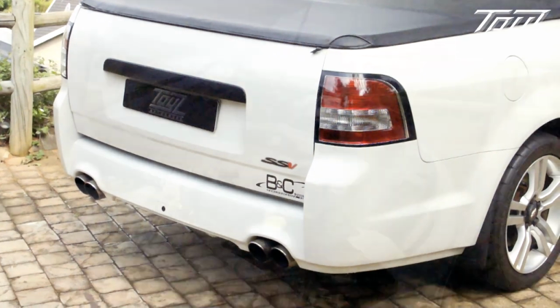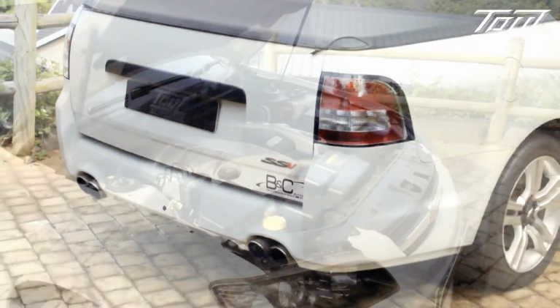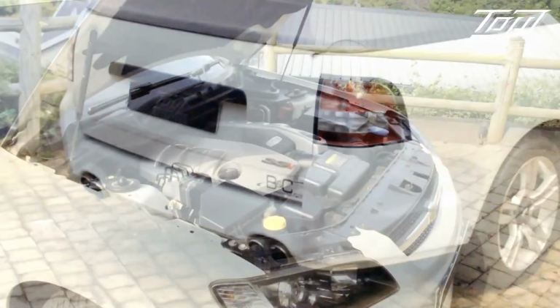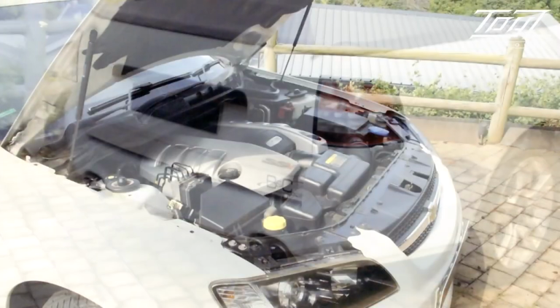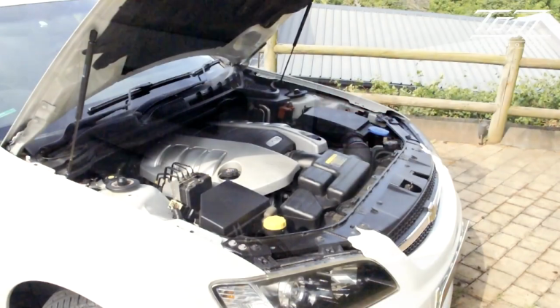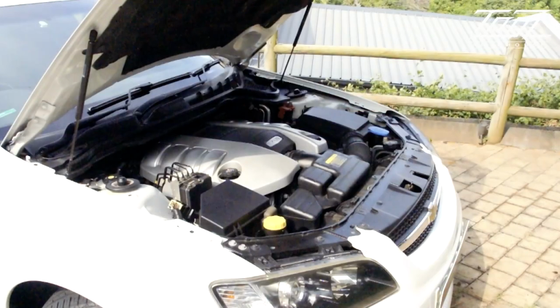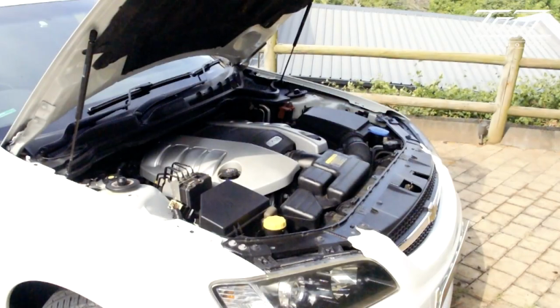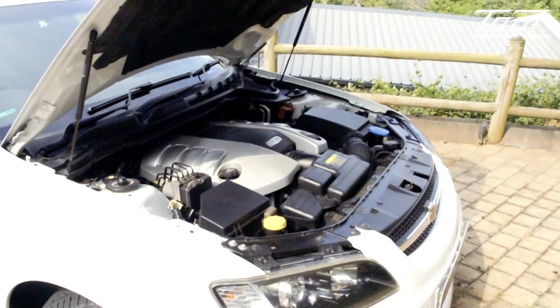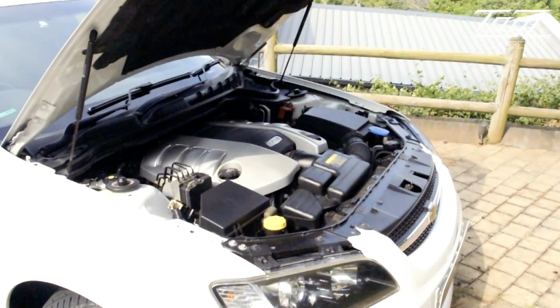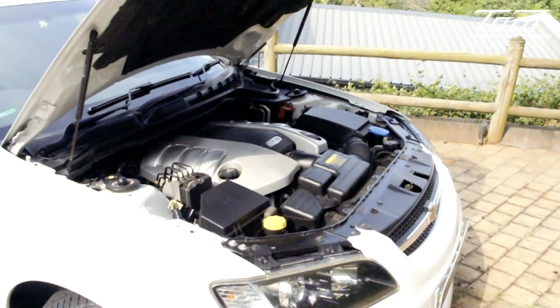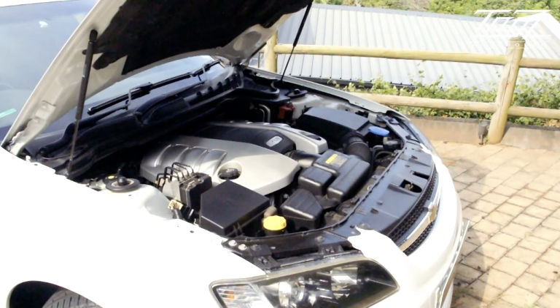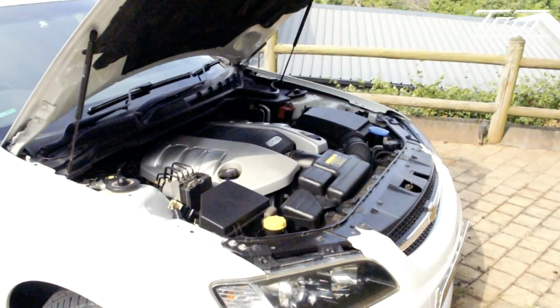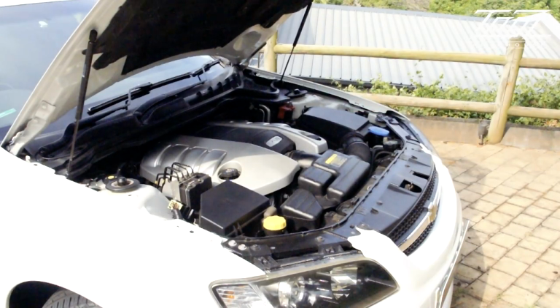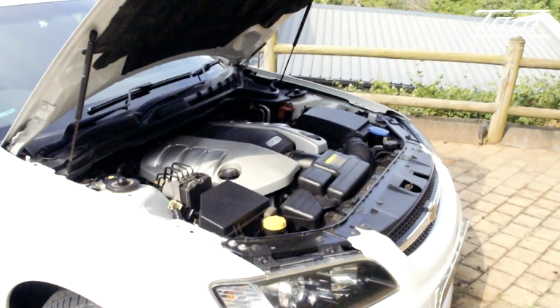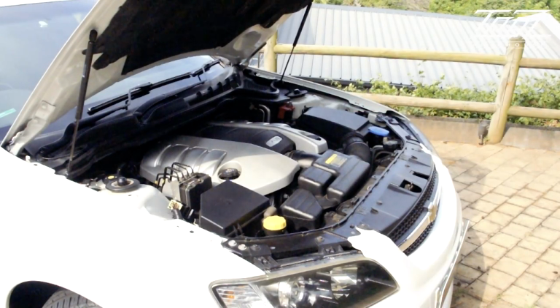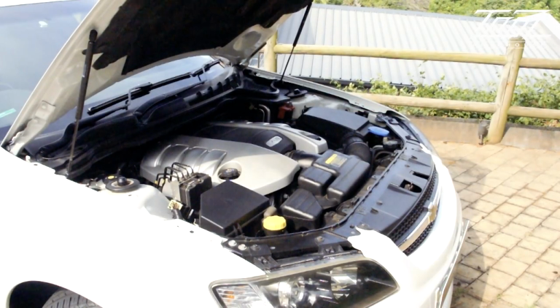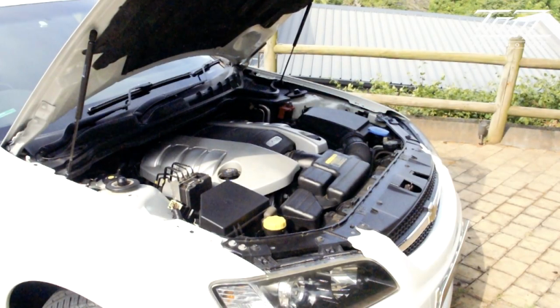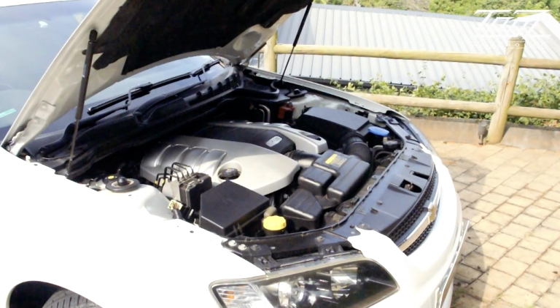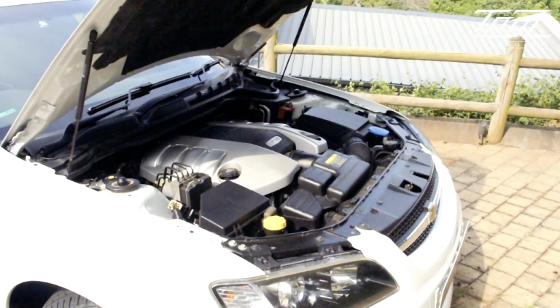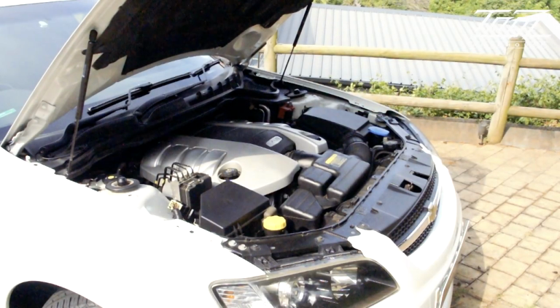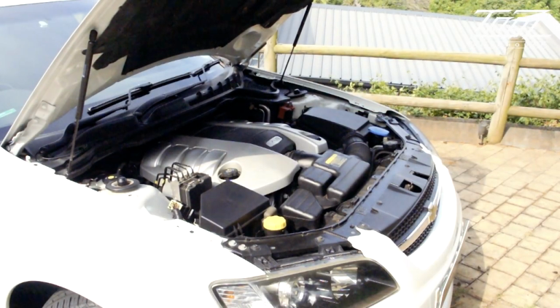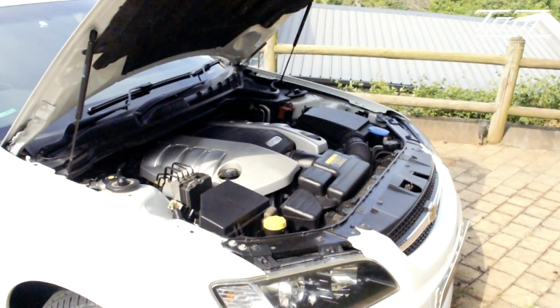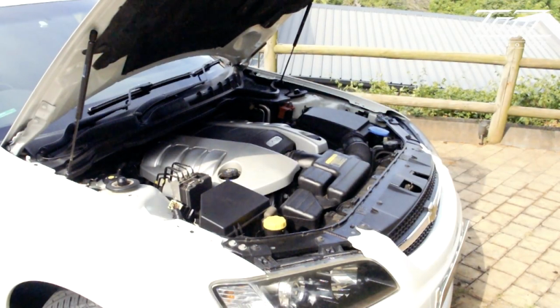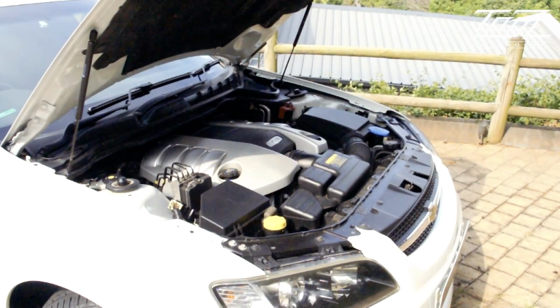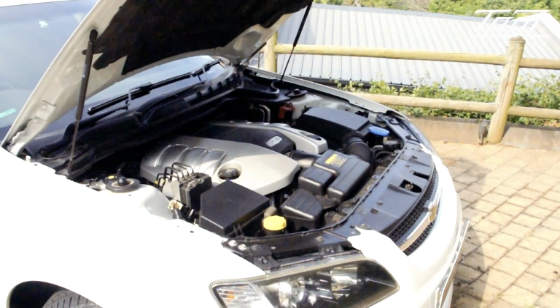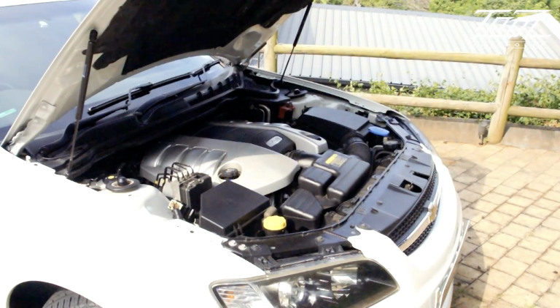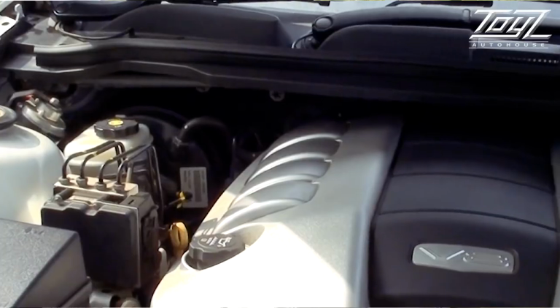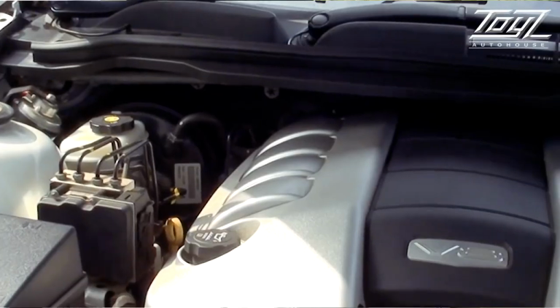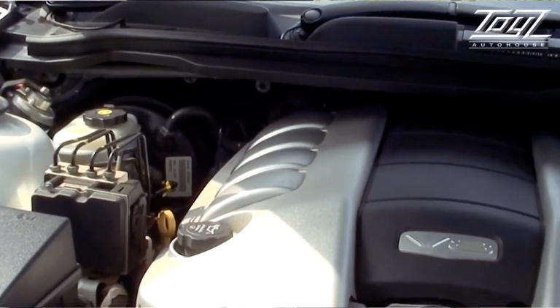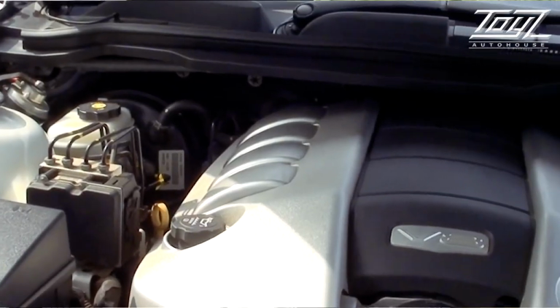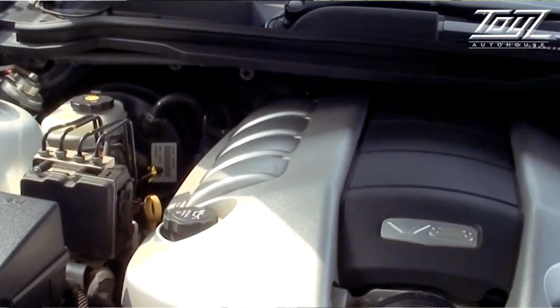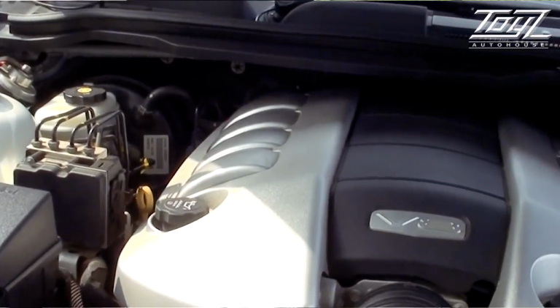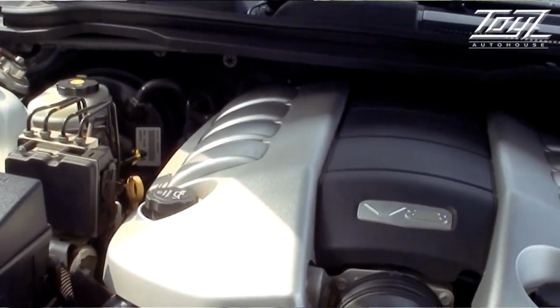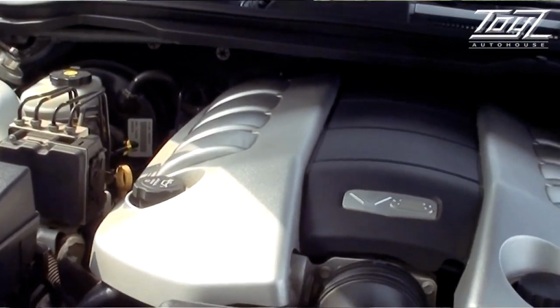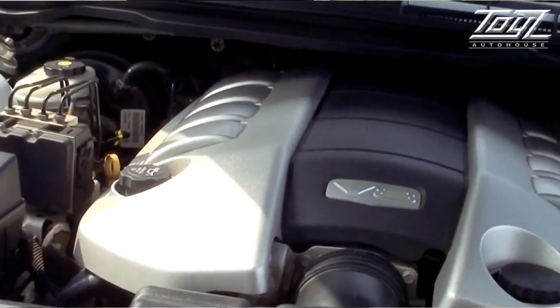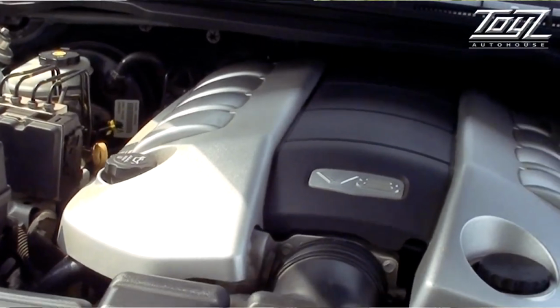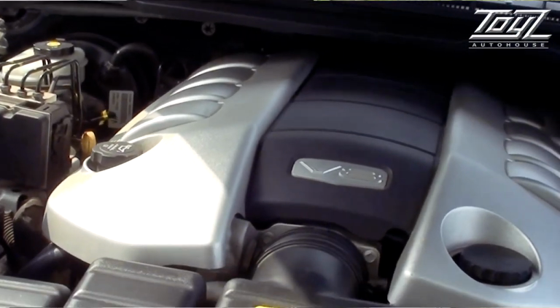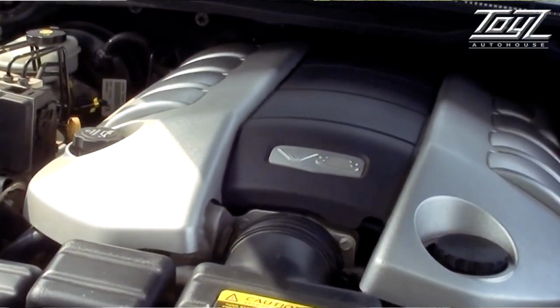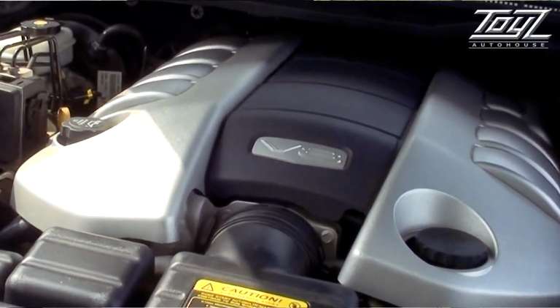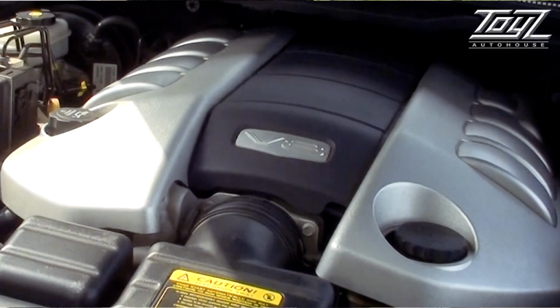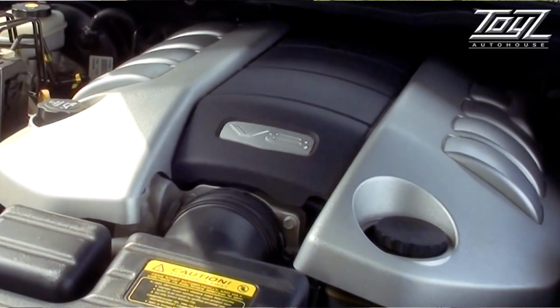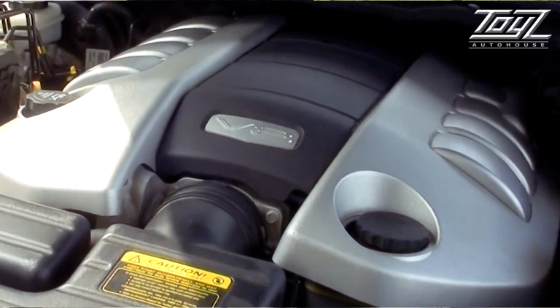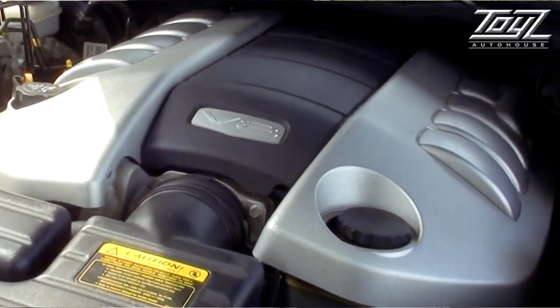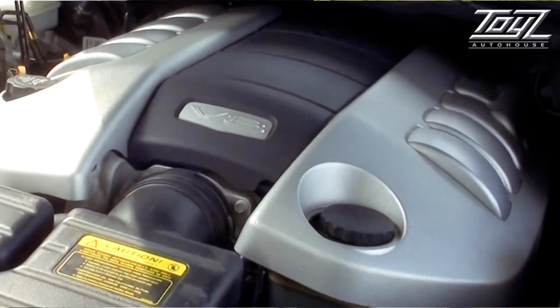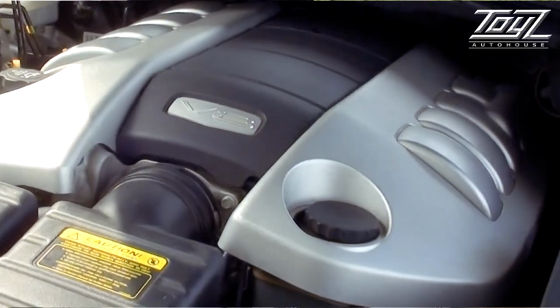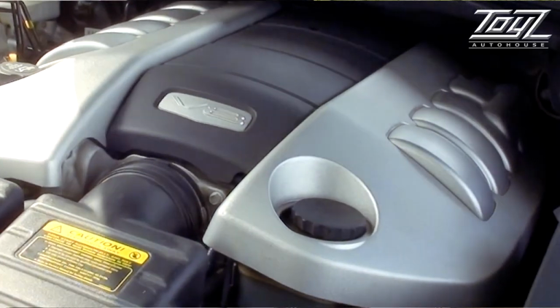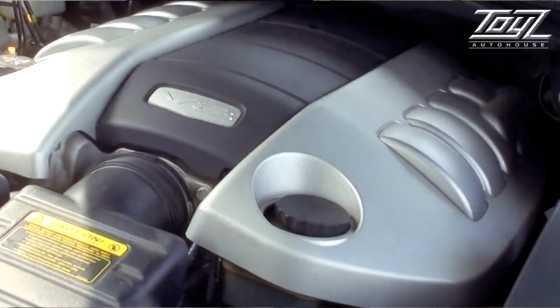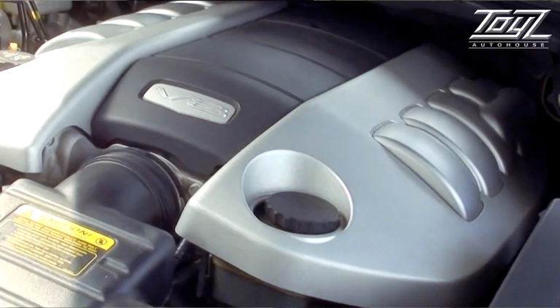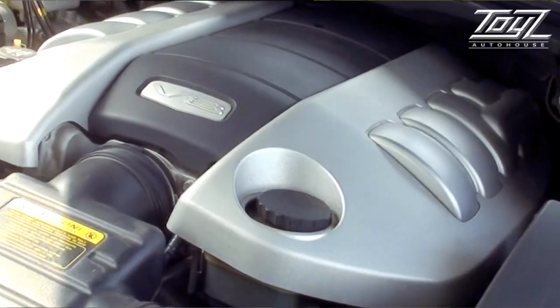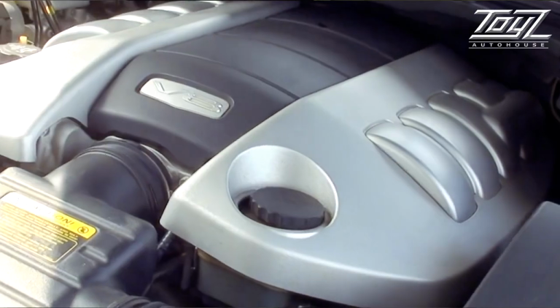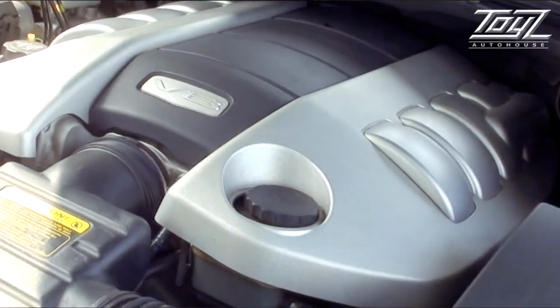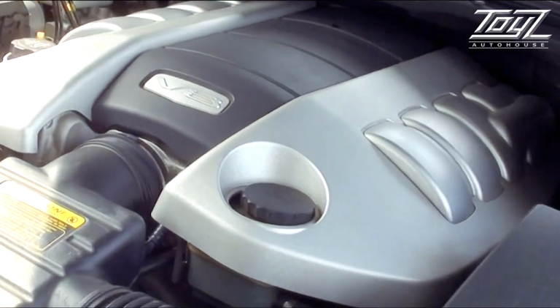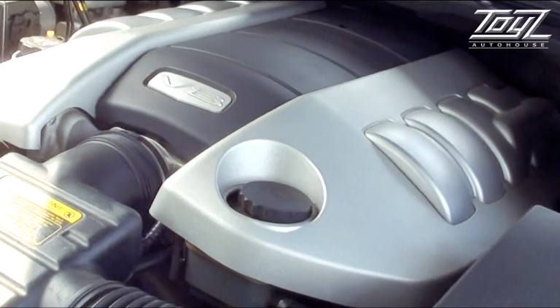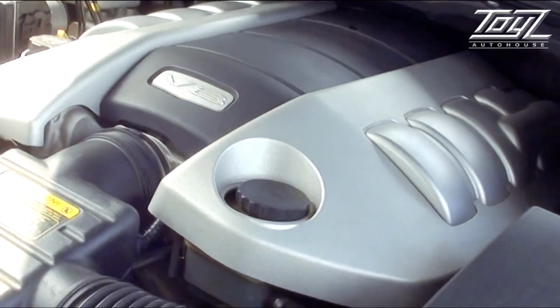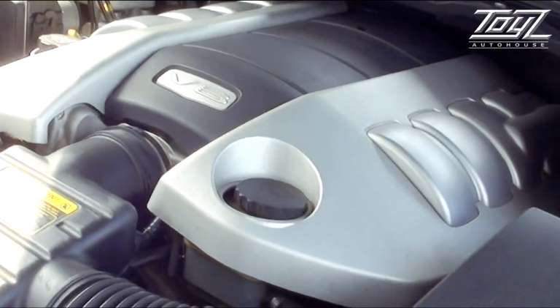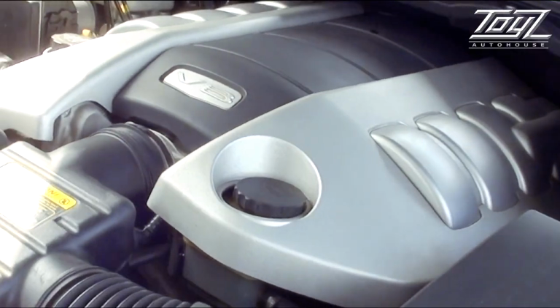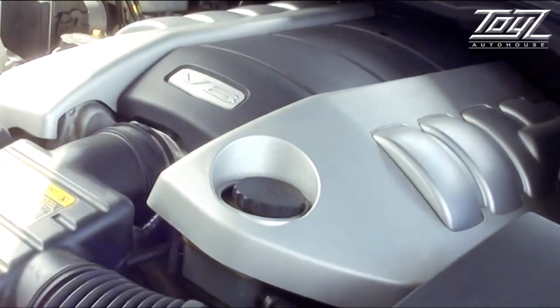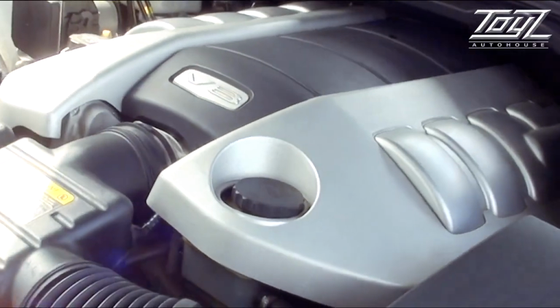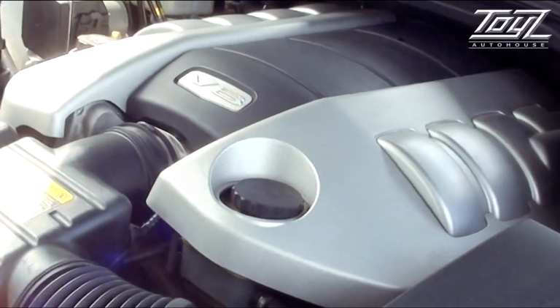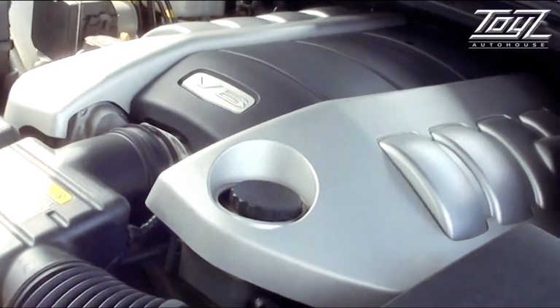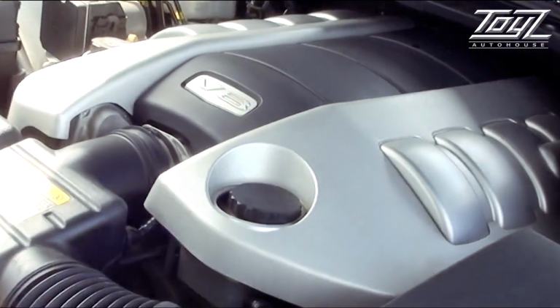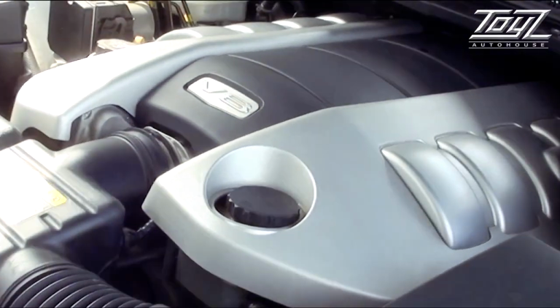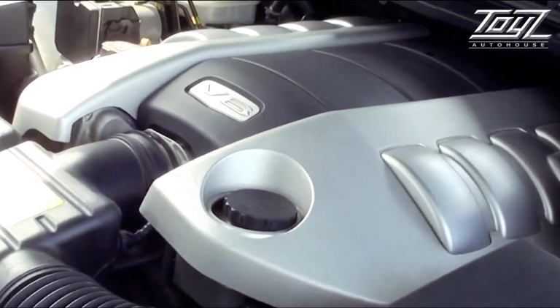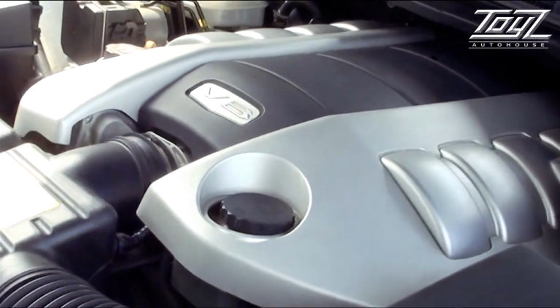And then we come to the business end of the vehicle. As you can see, it's a straight Chev Corvette engine — a great, well-trusted motor. Been around forever.